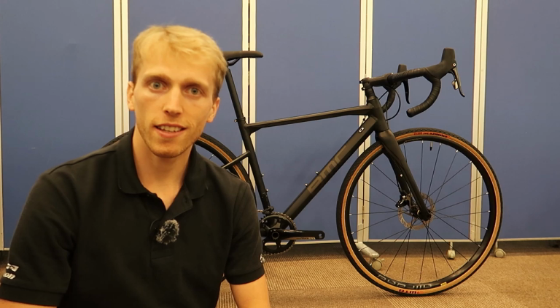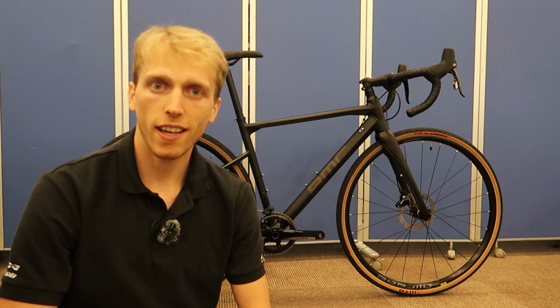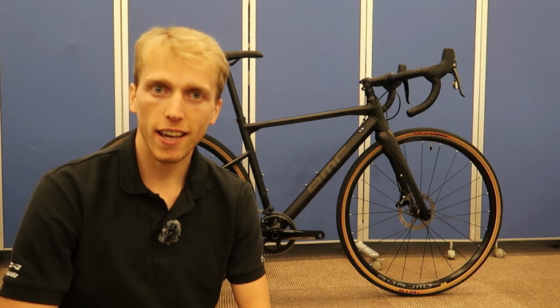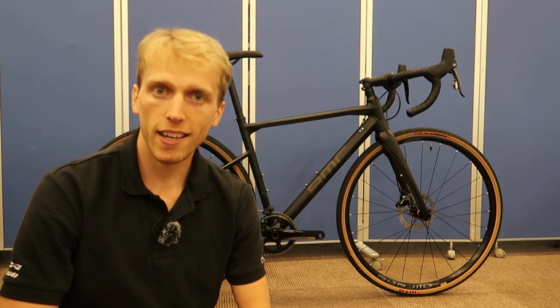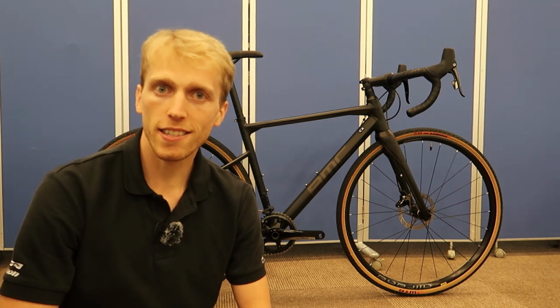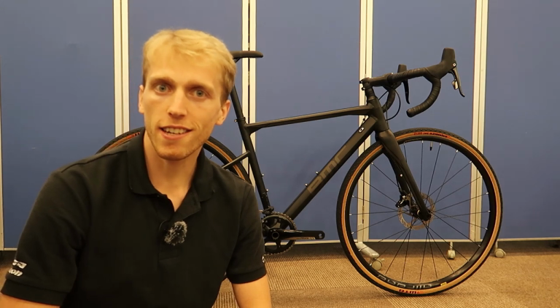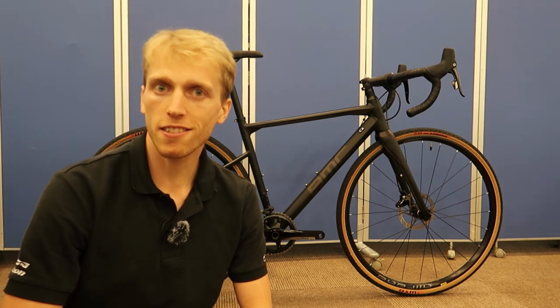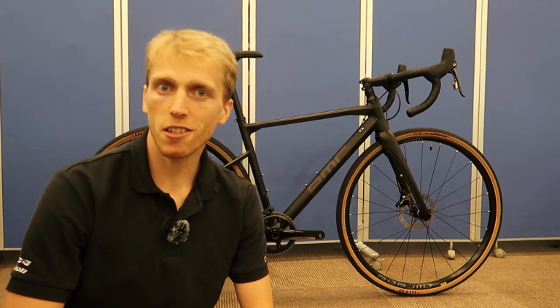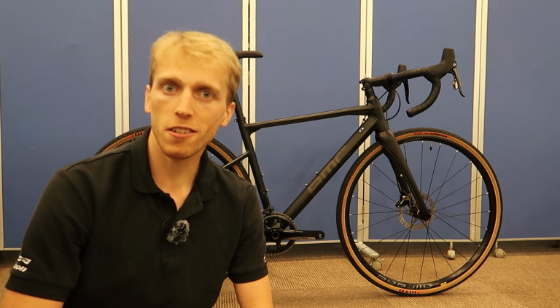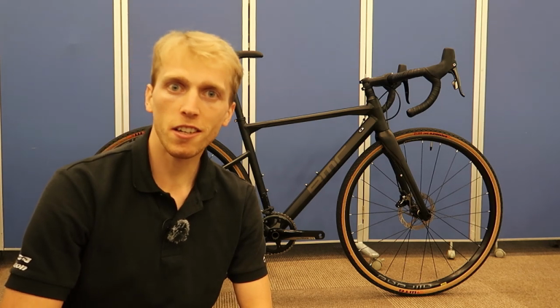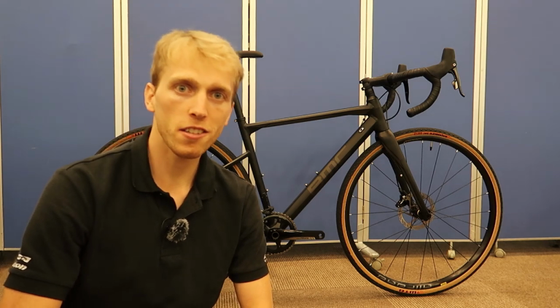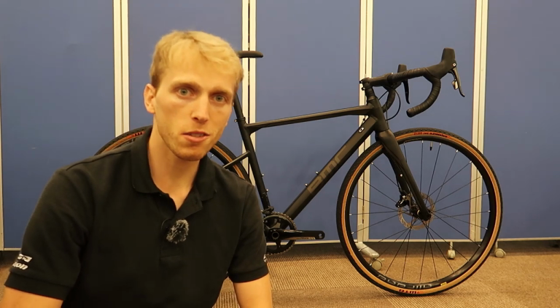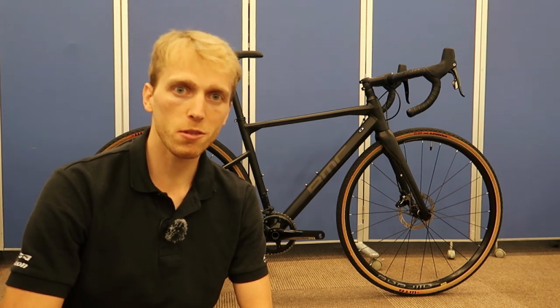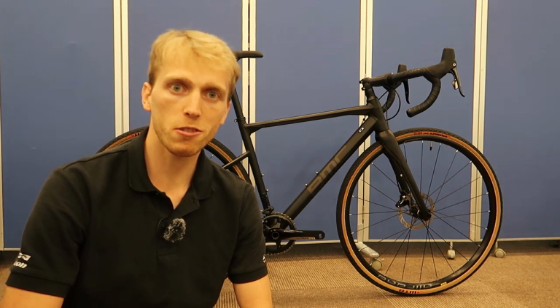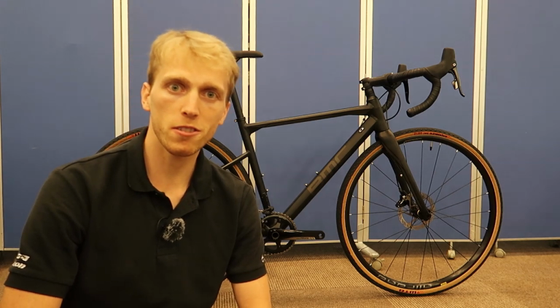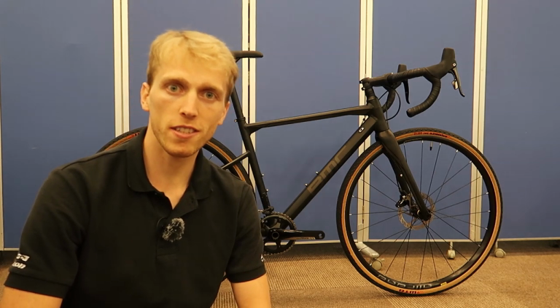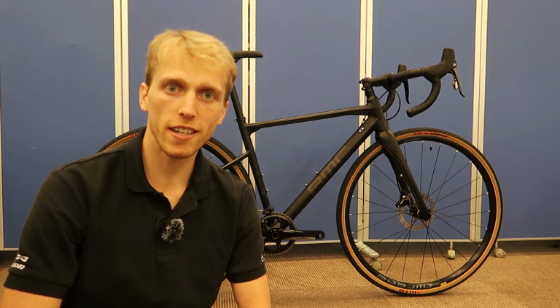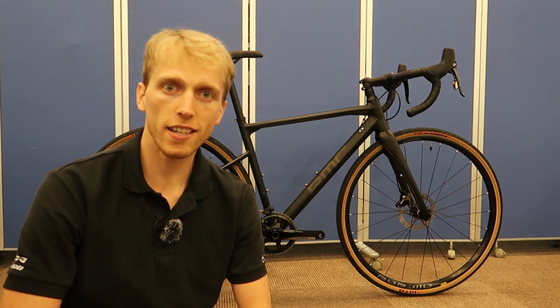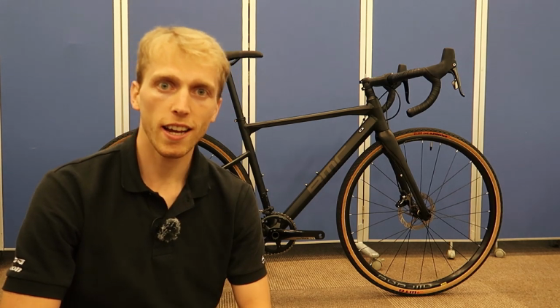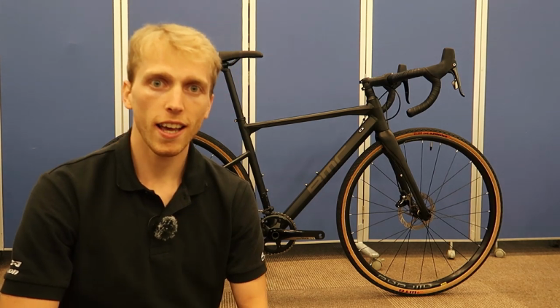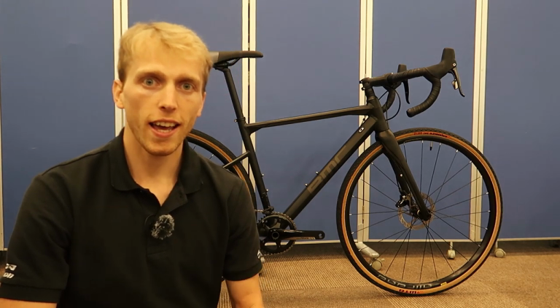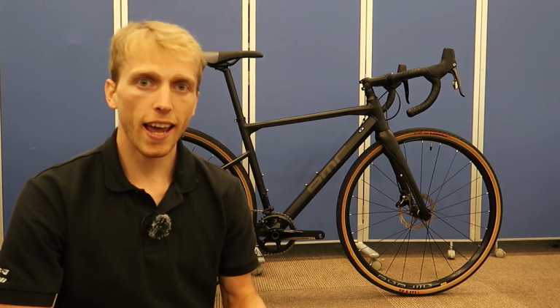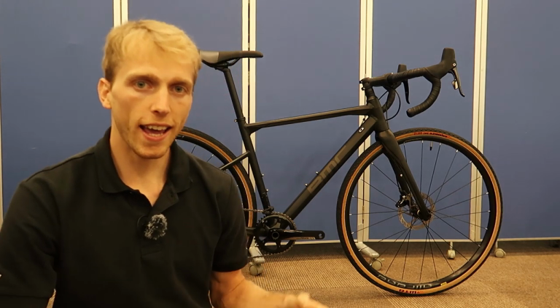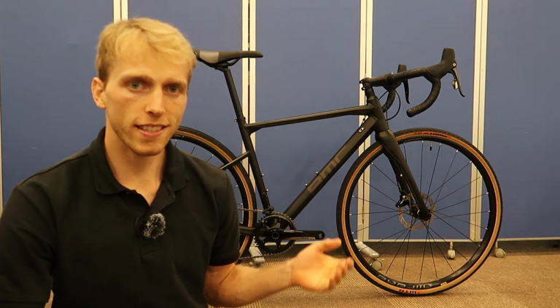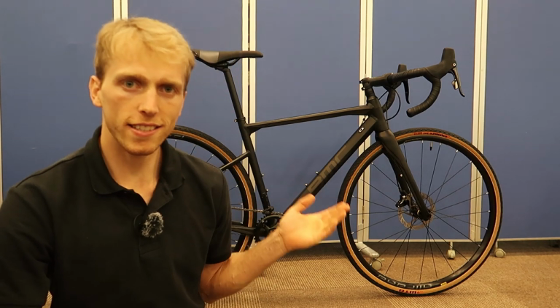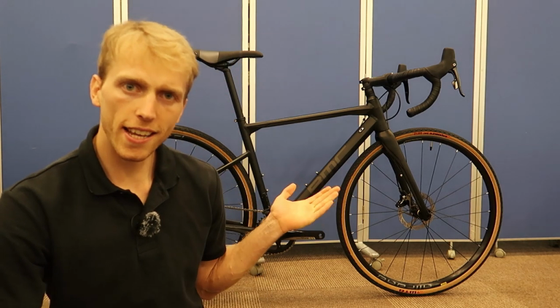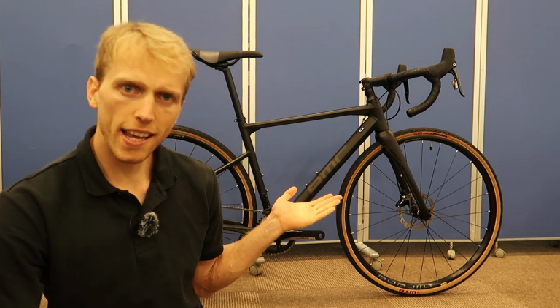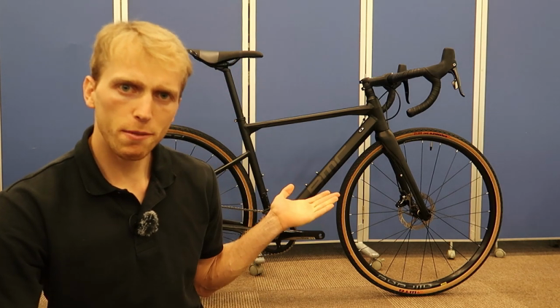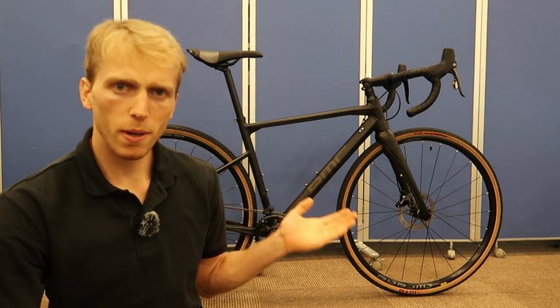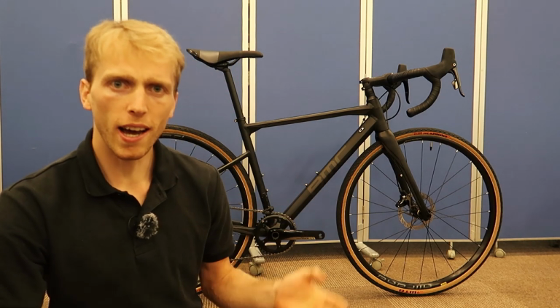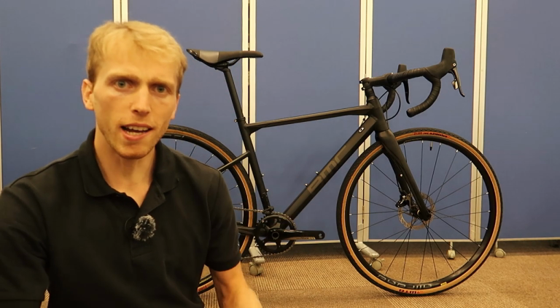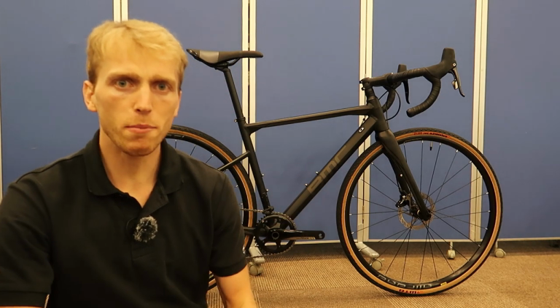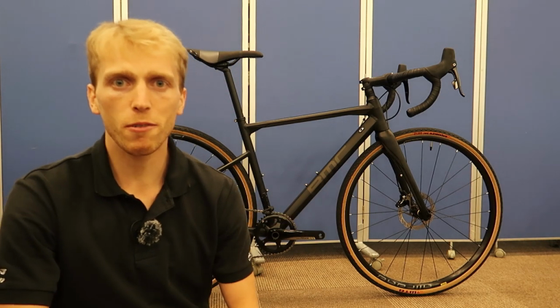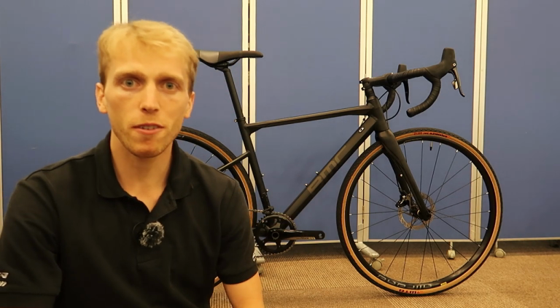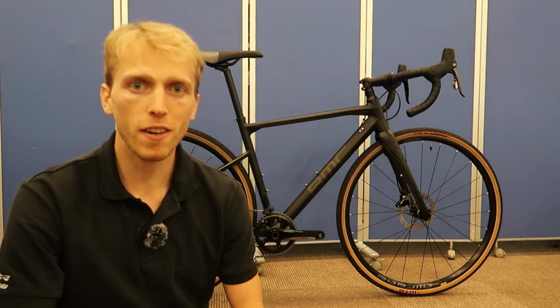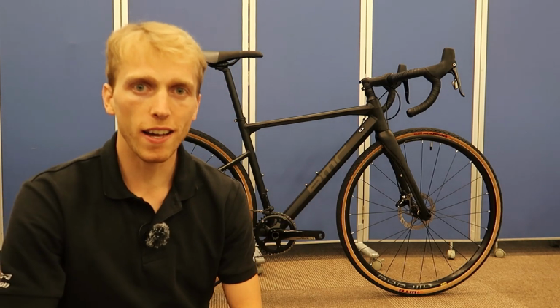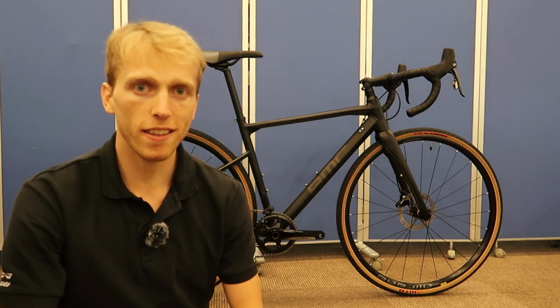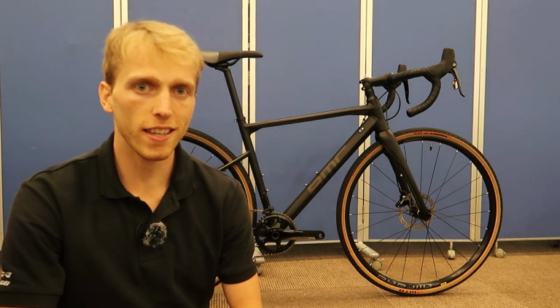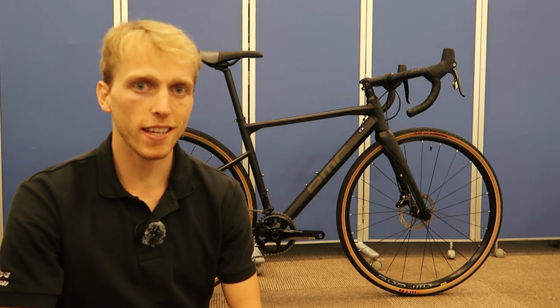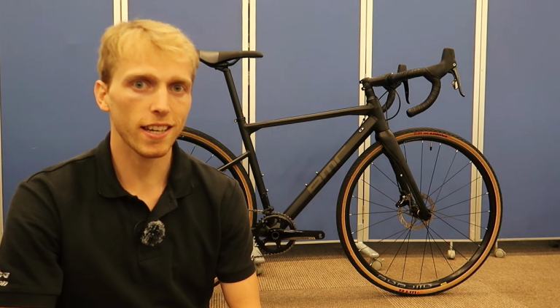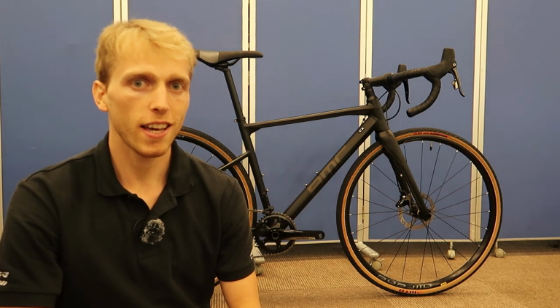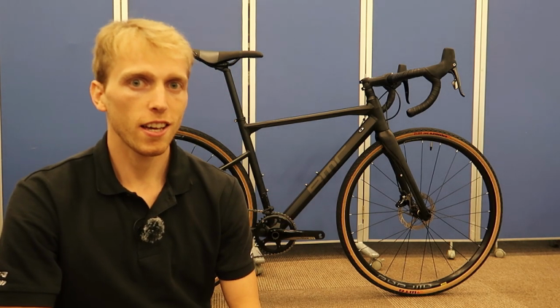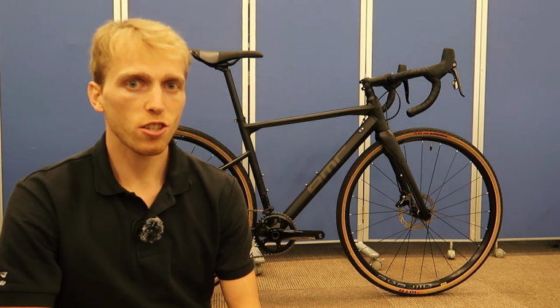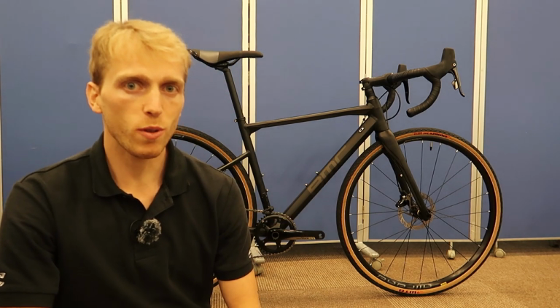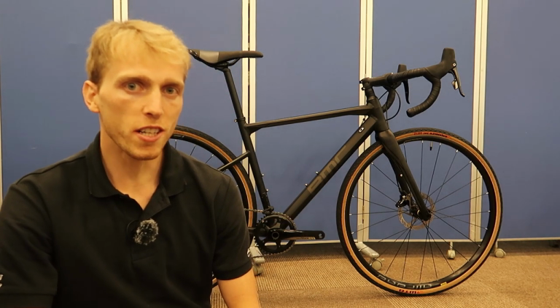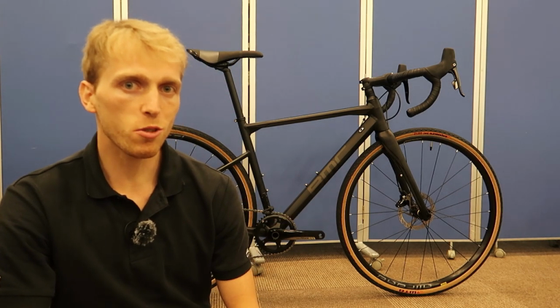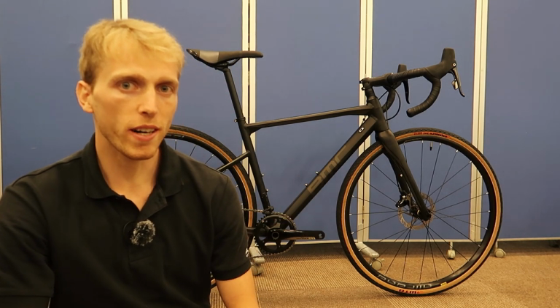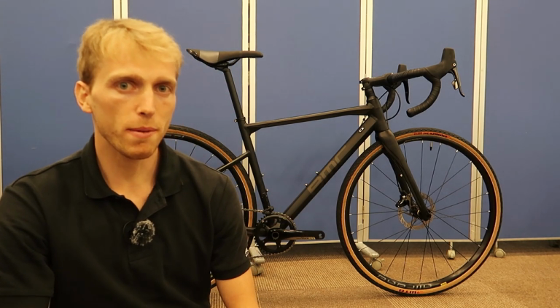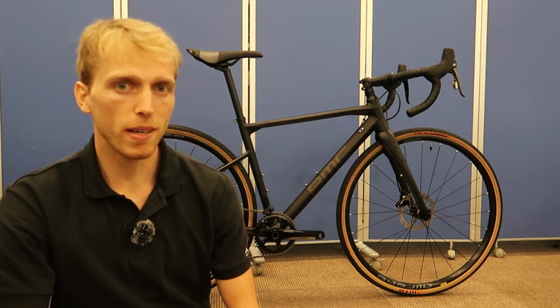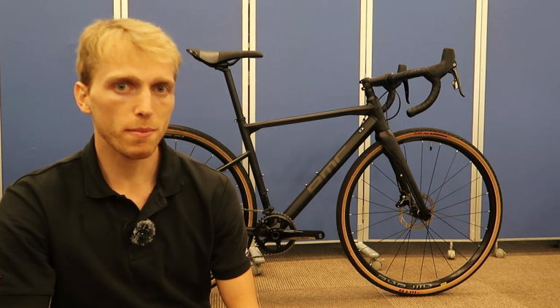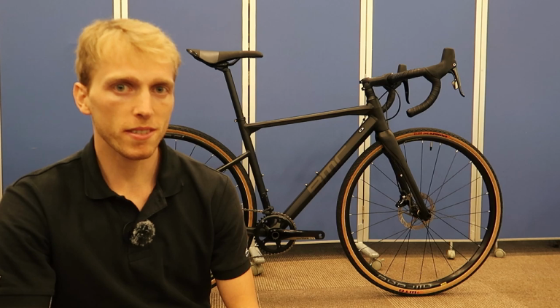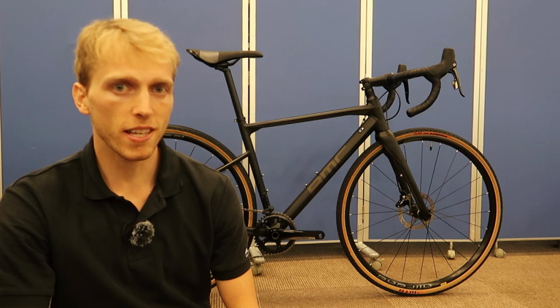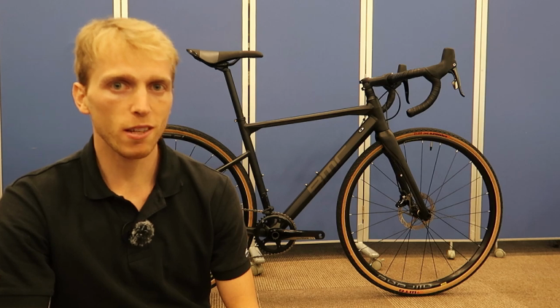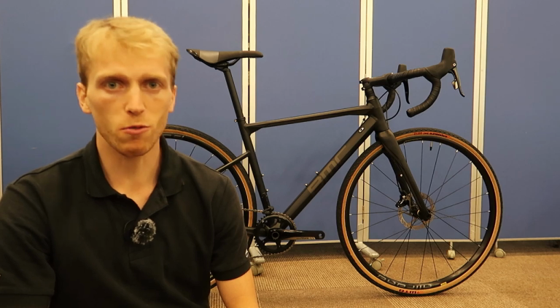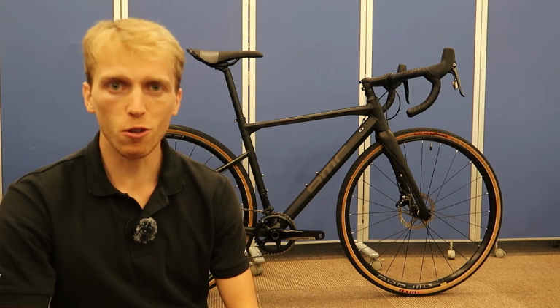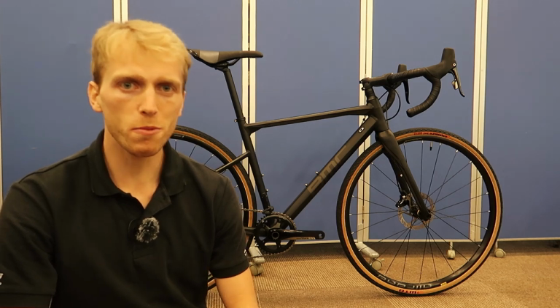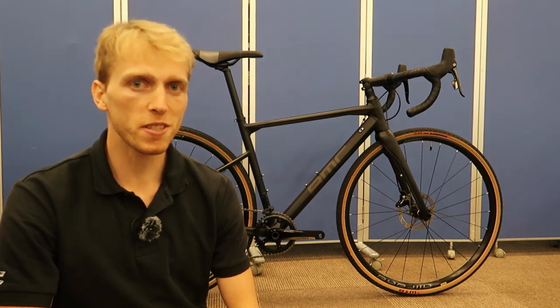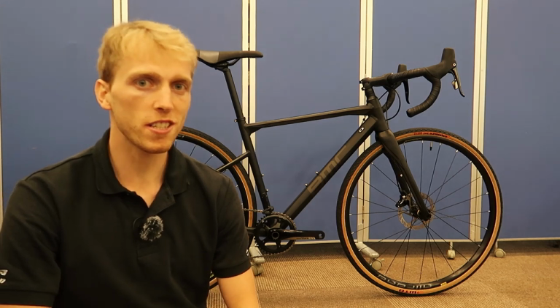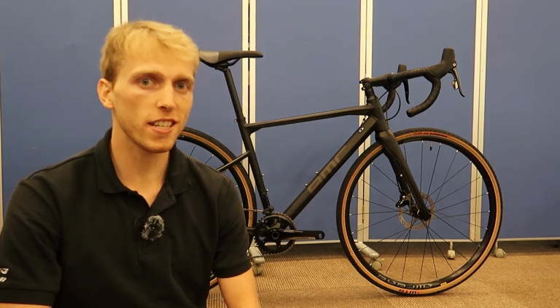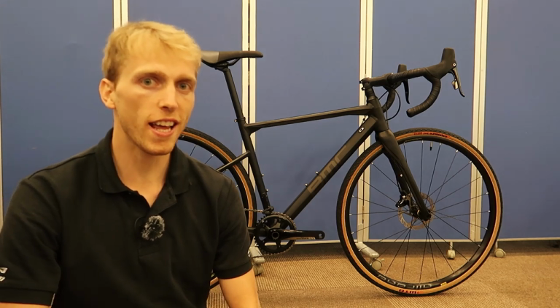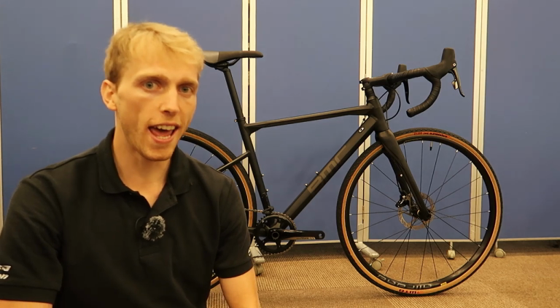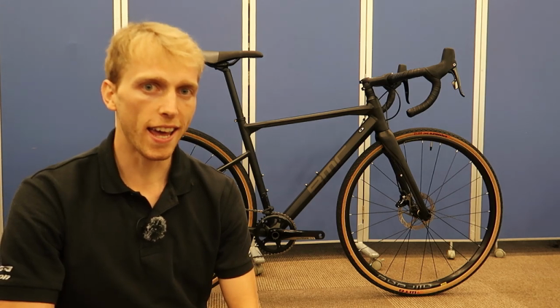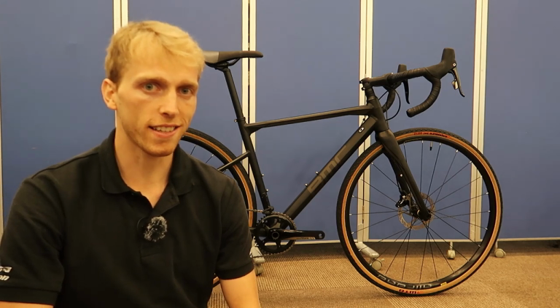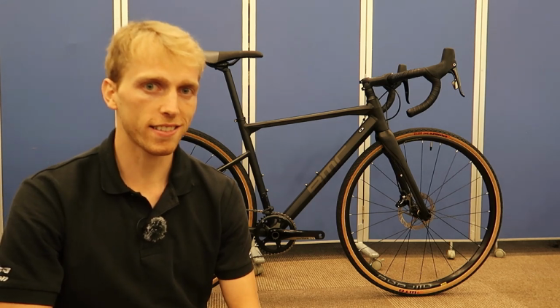Hey guys, how's it going? Tua Cruz here. And today, behind me, we've got the 2020 BMC Road Machine X.